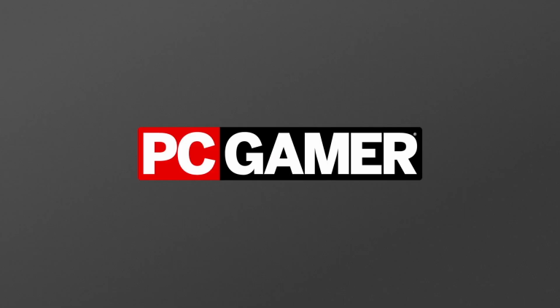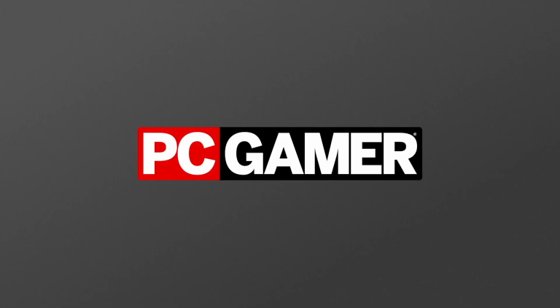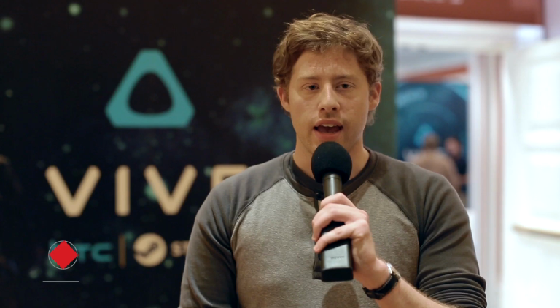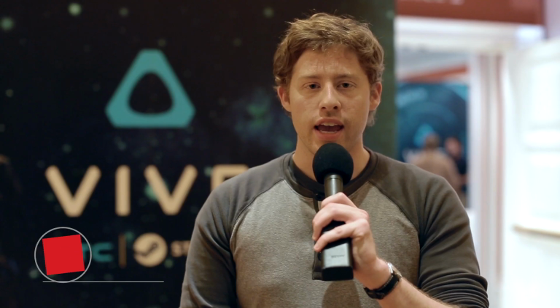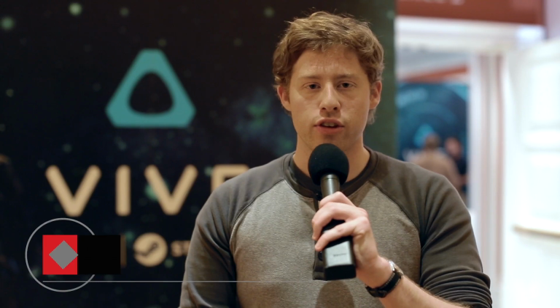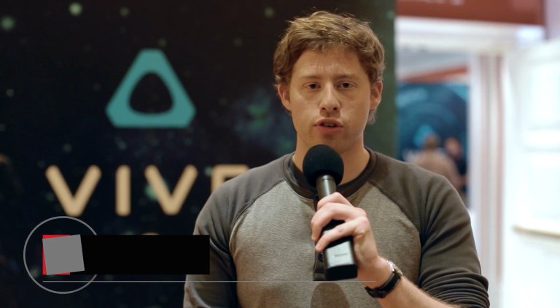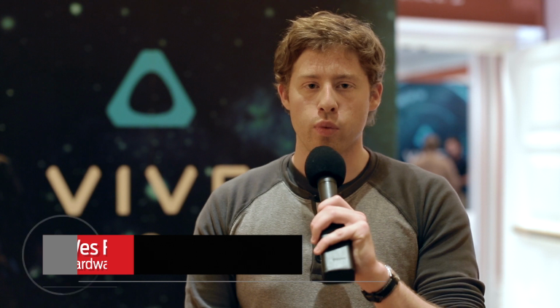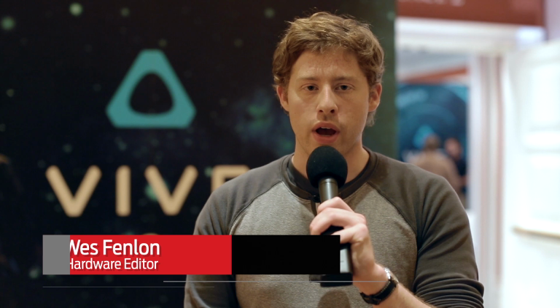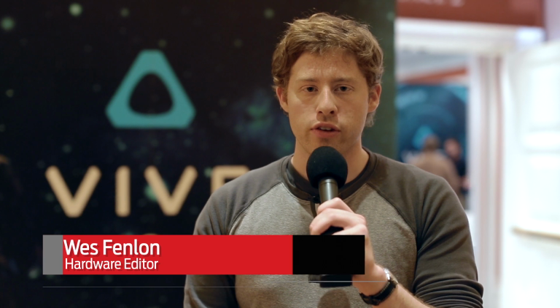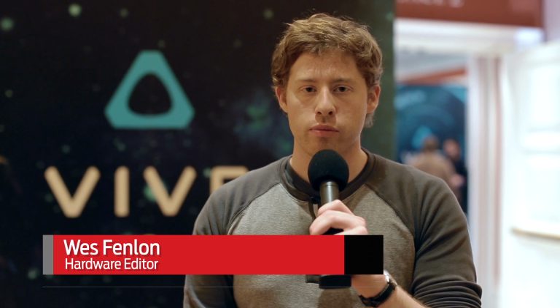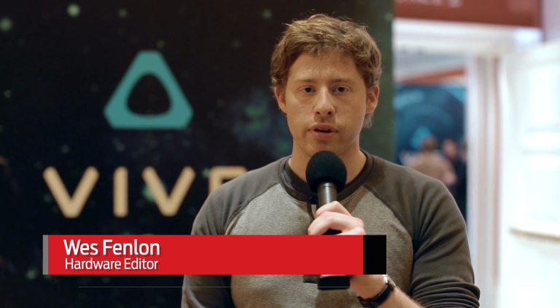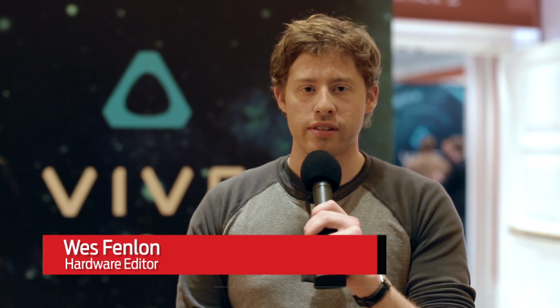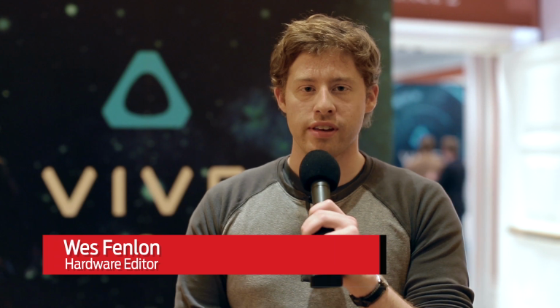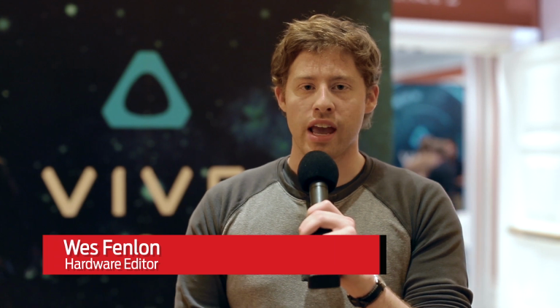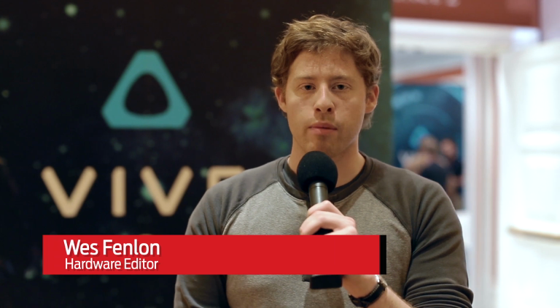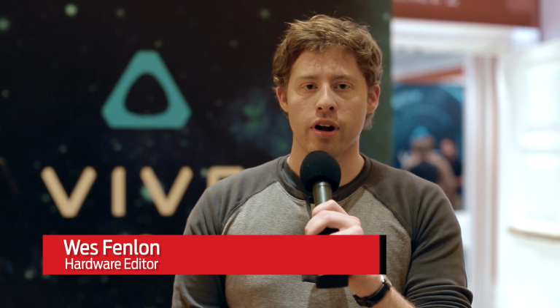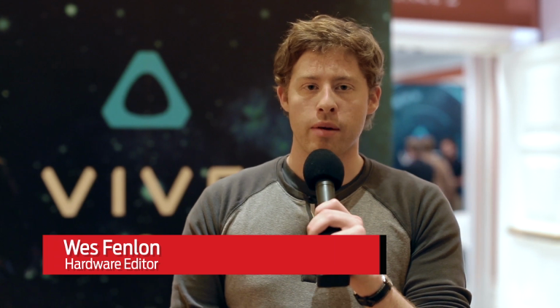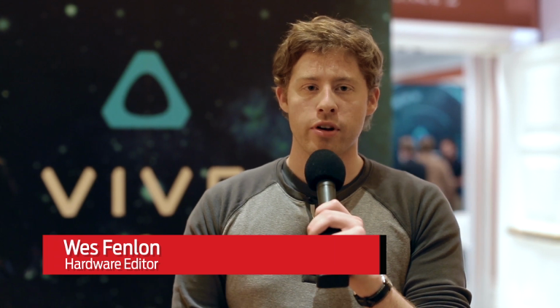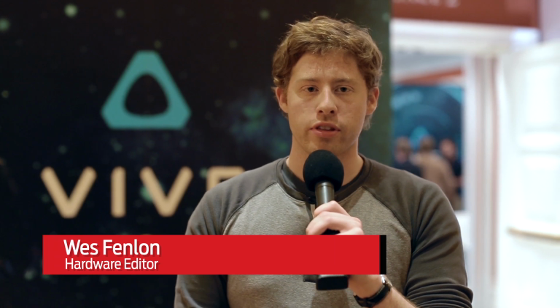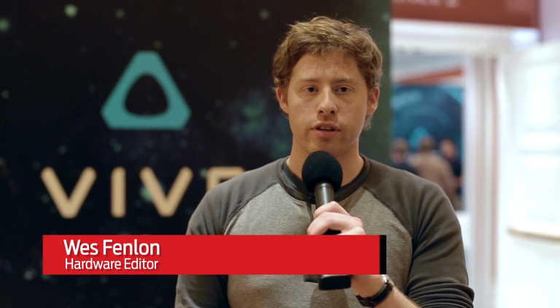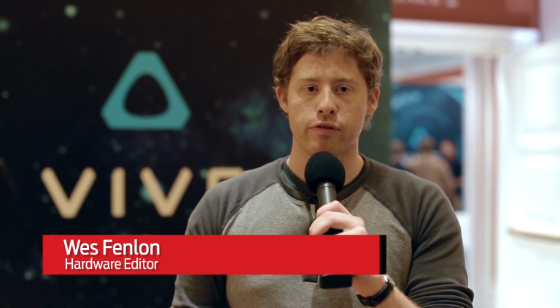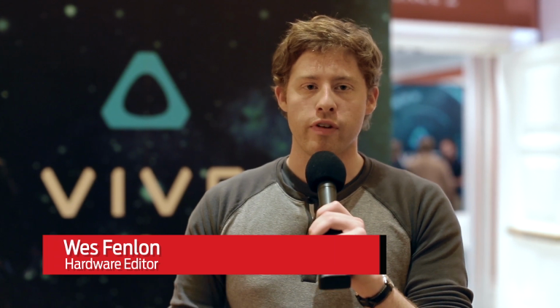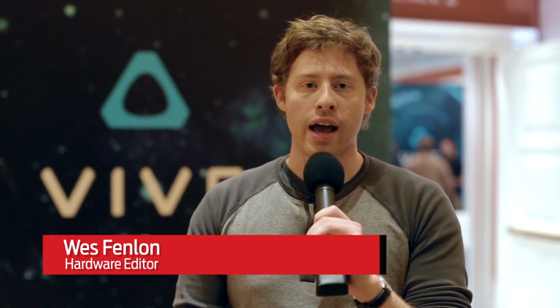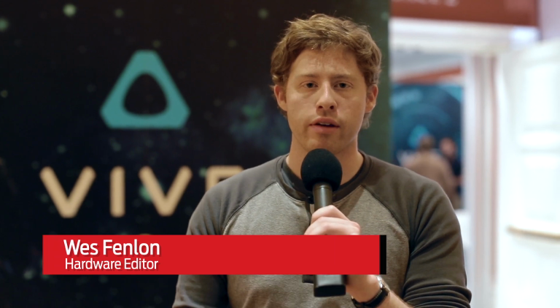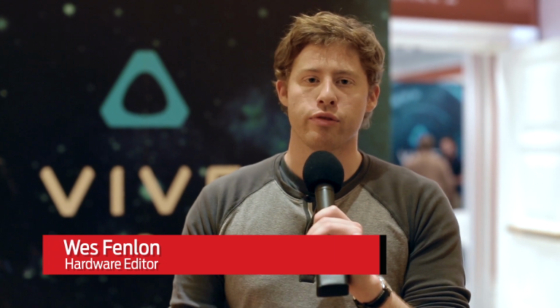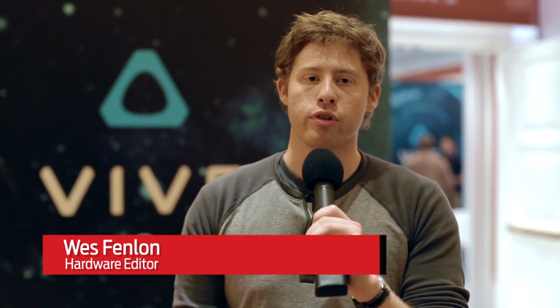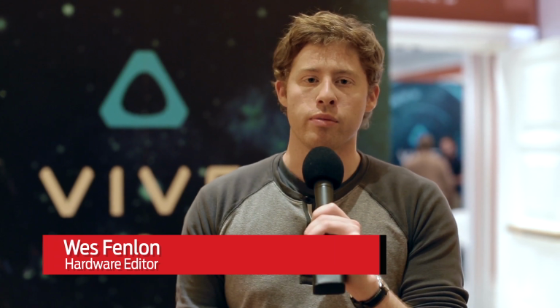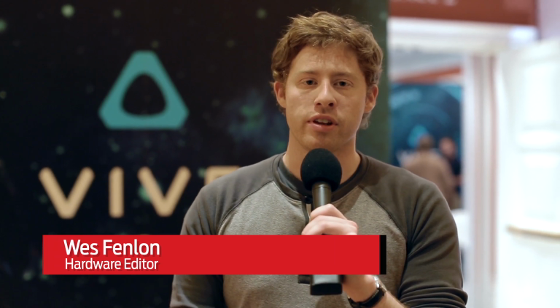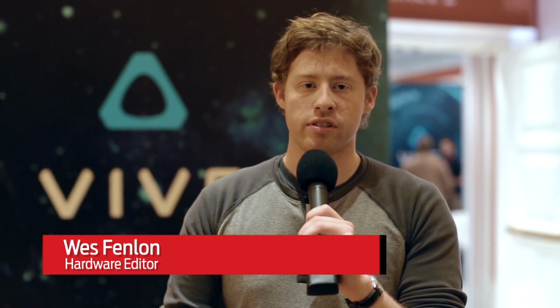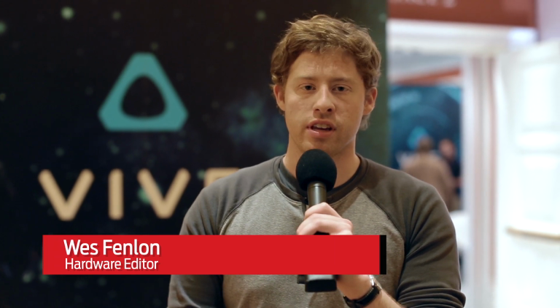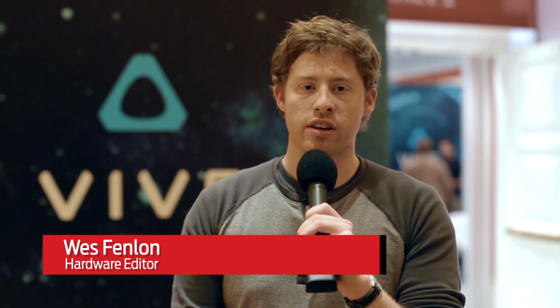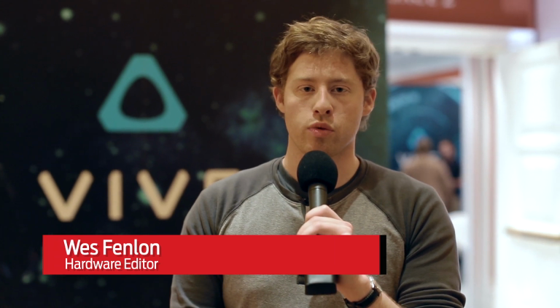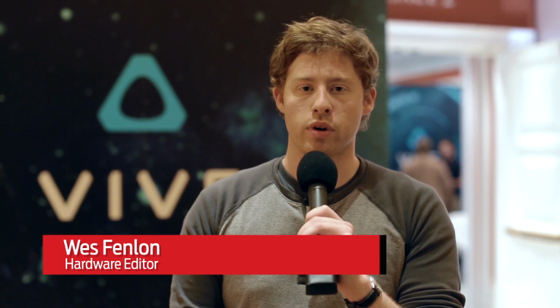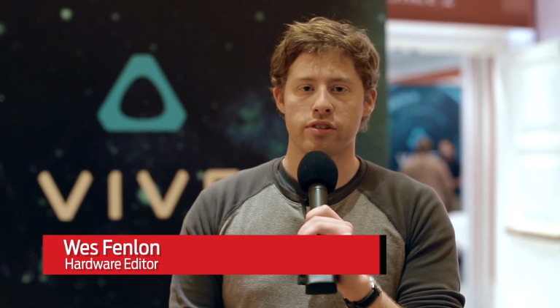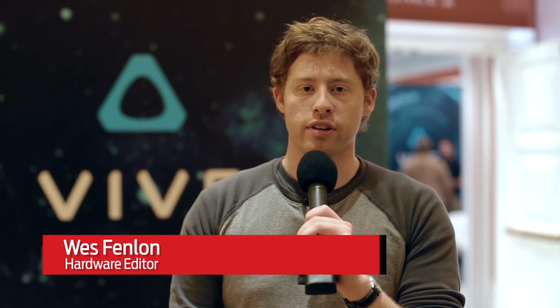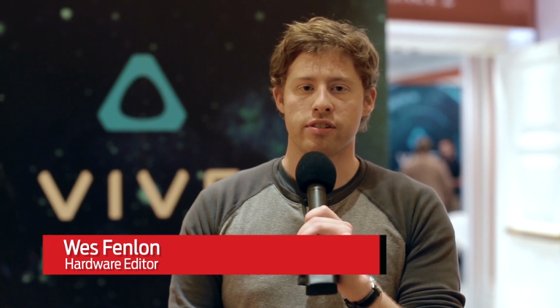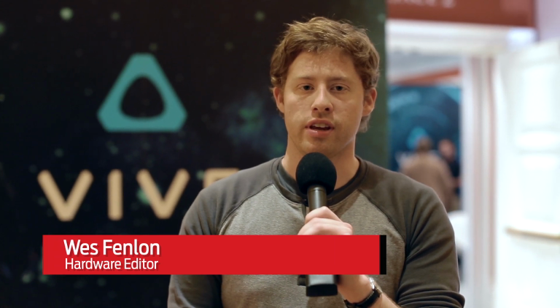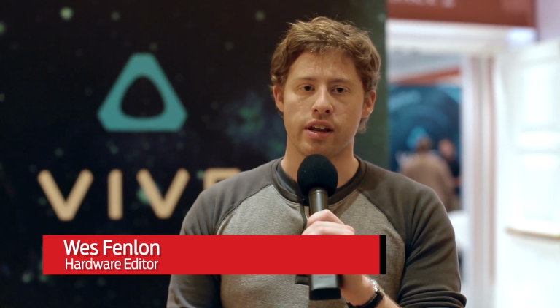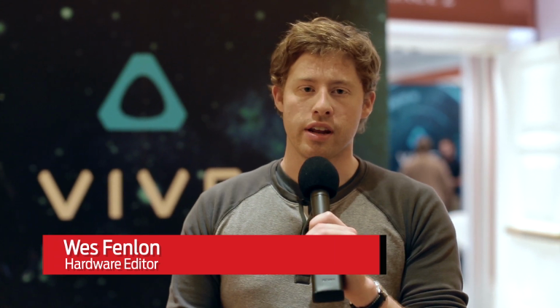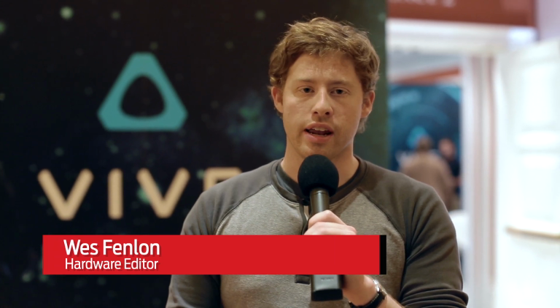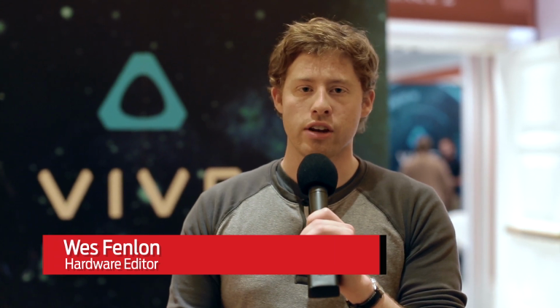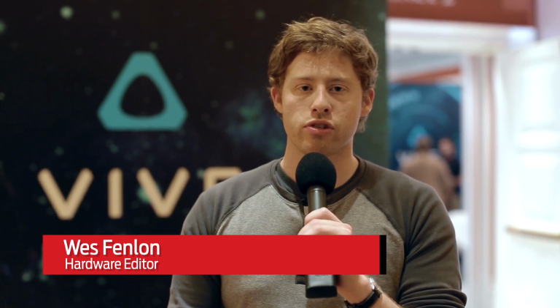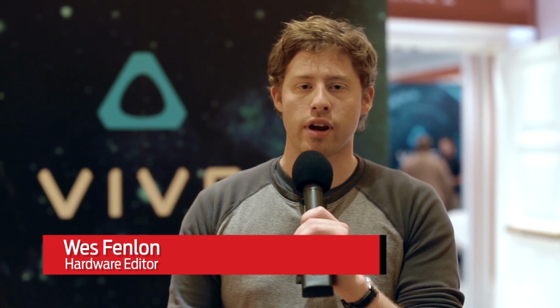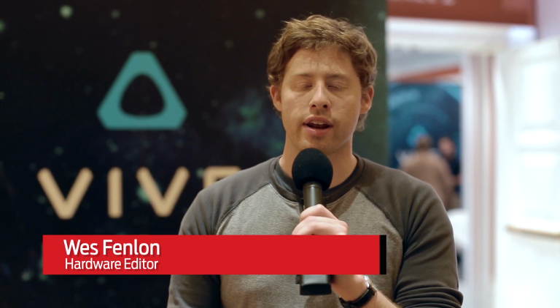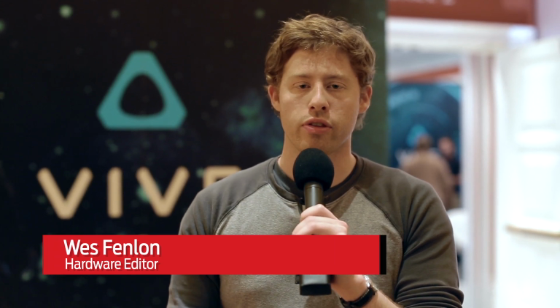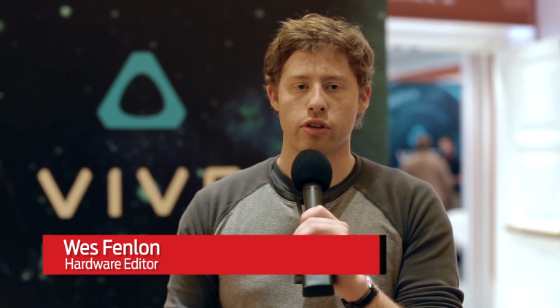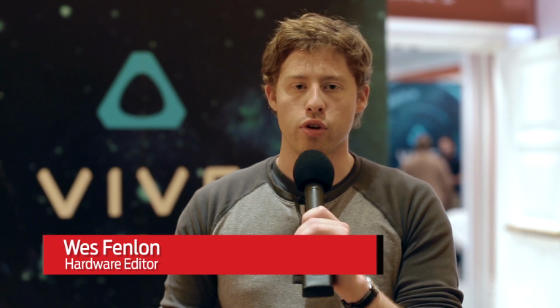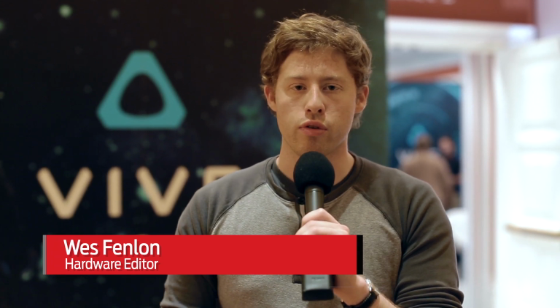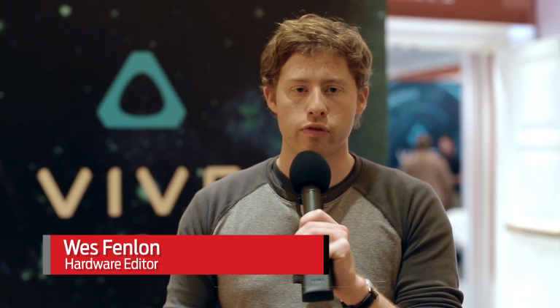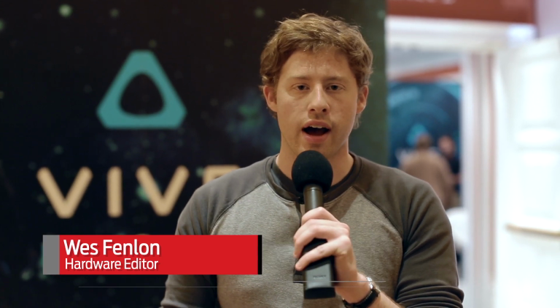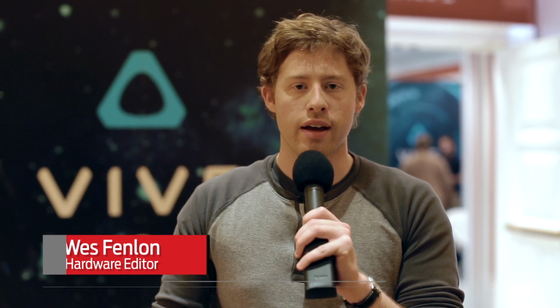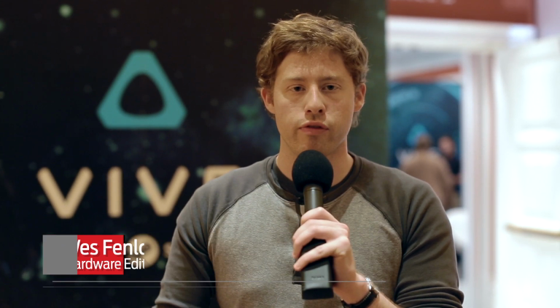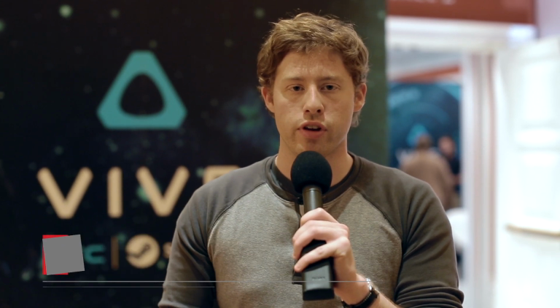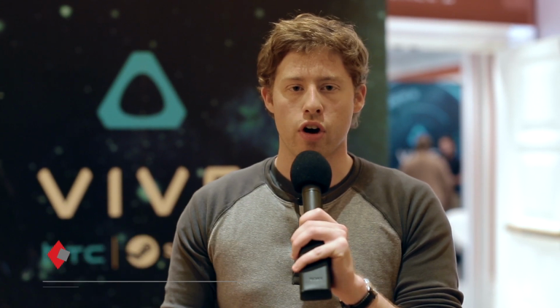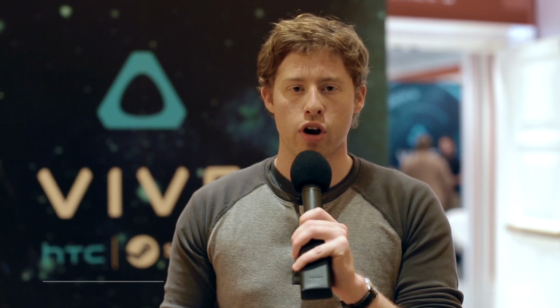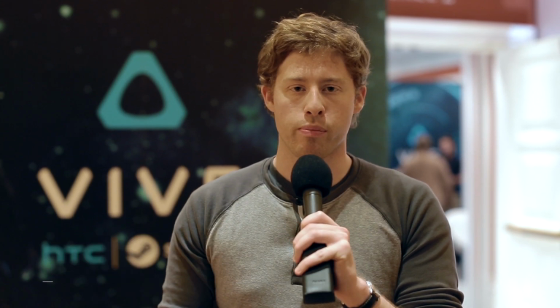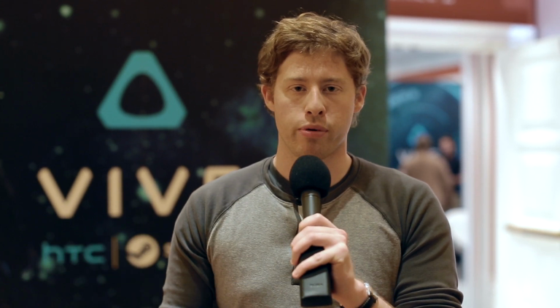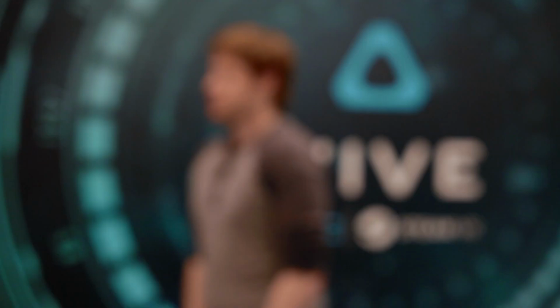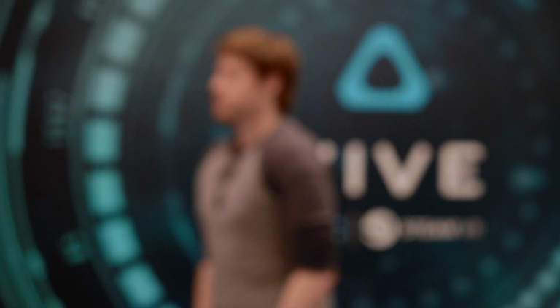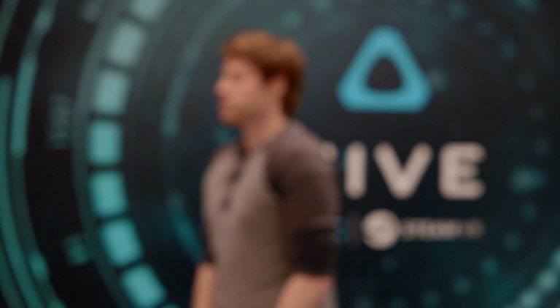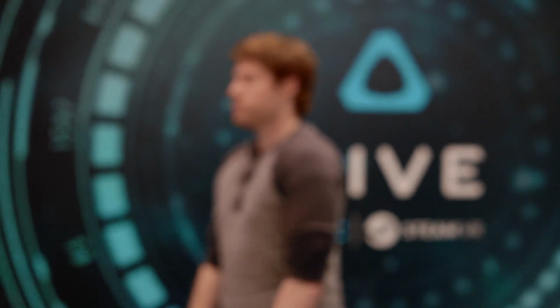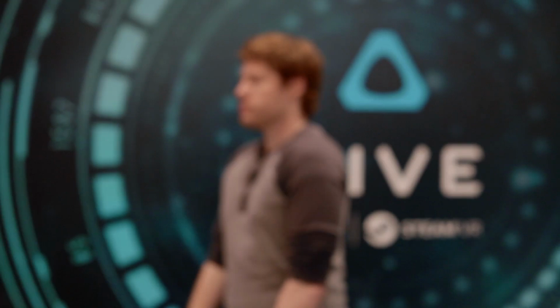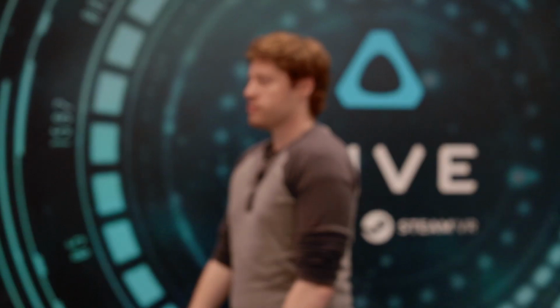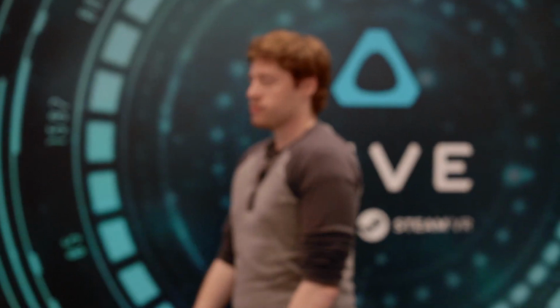Hey, this is Wes from PC Gamer. I'm here at the Vive room at CES 2016 and I just tried out the new Vive Pre headset.